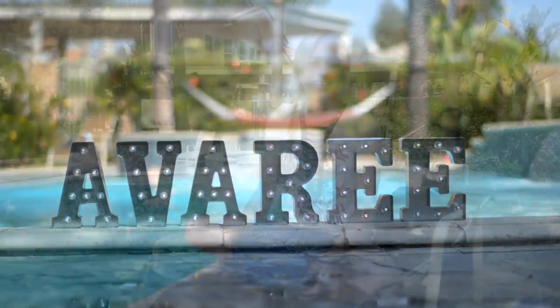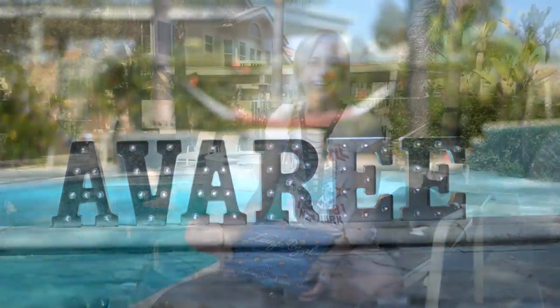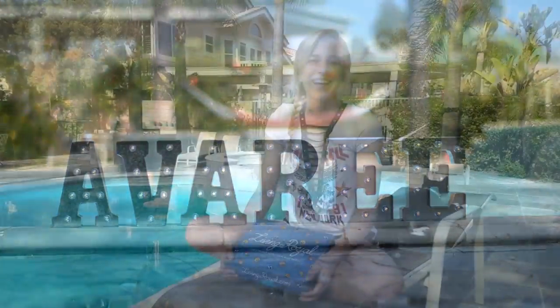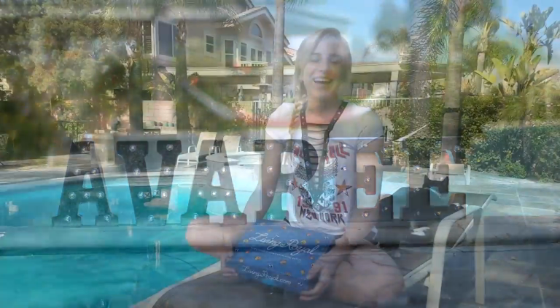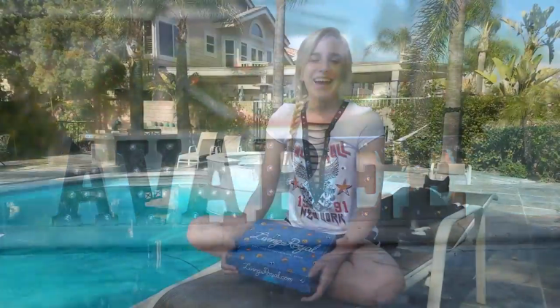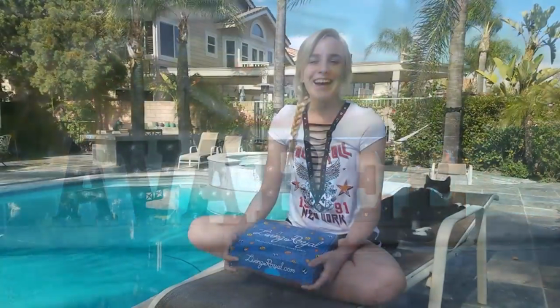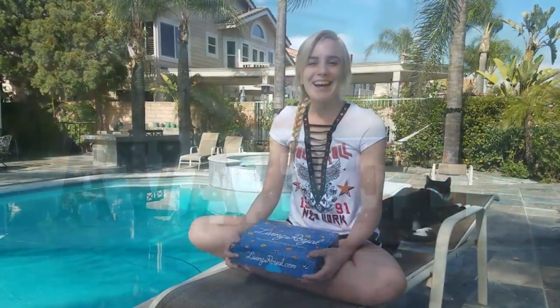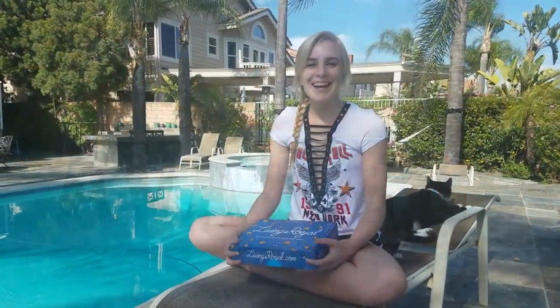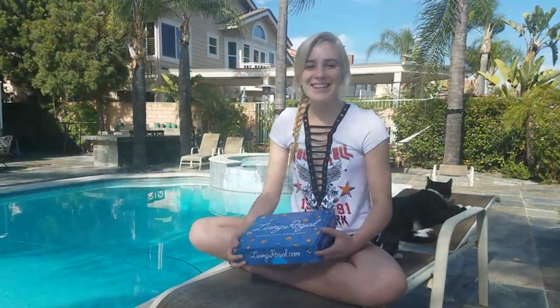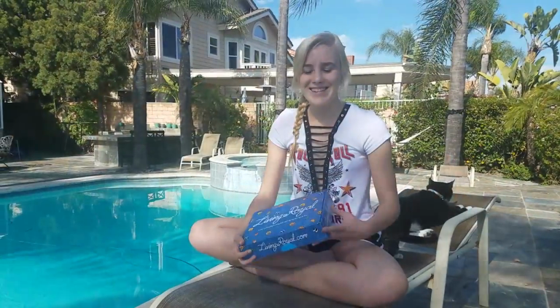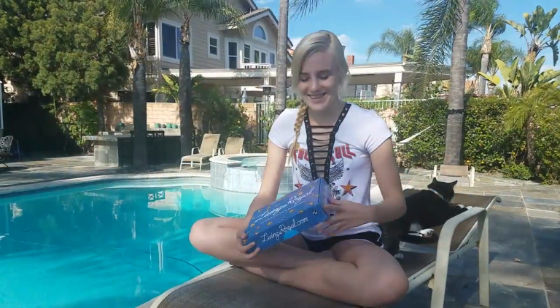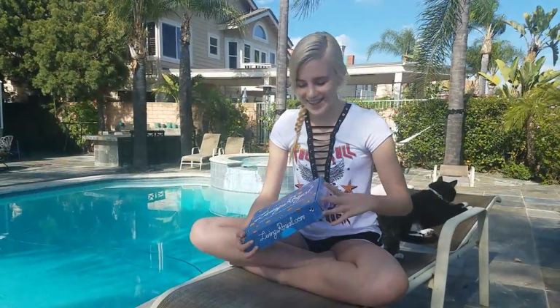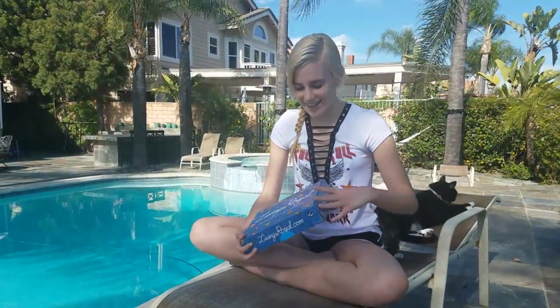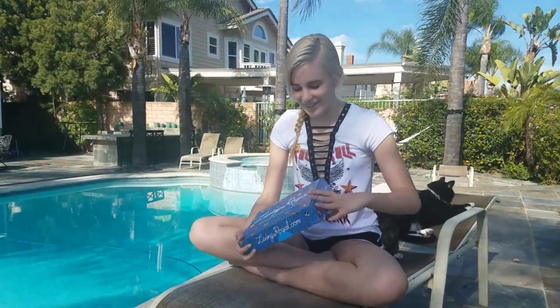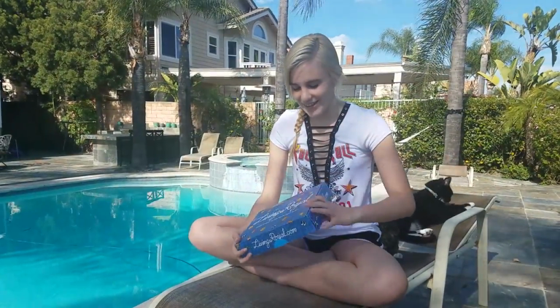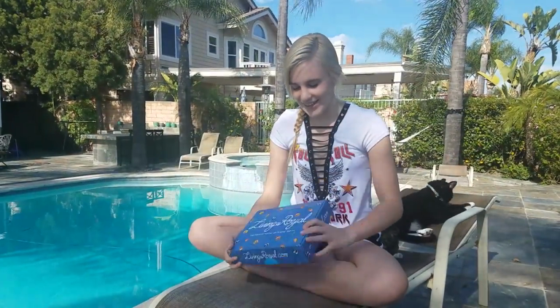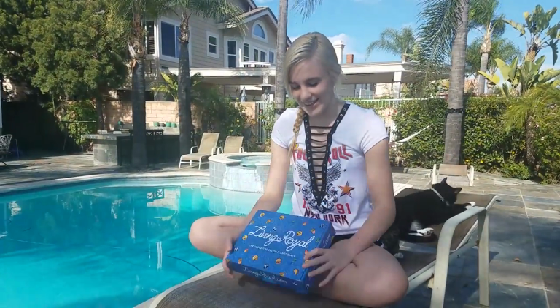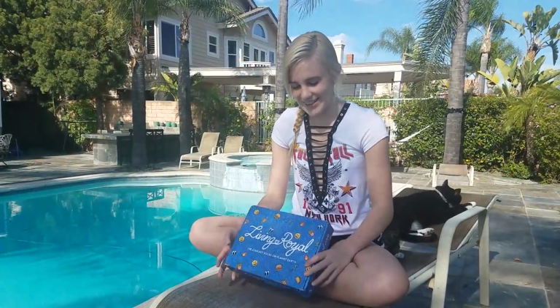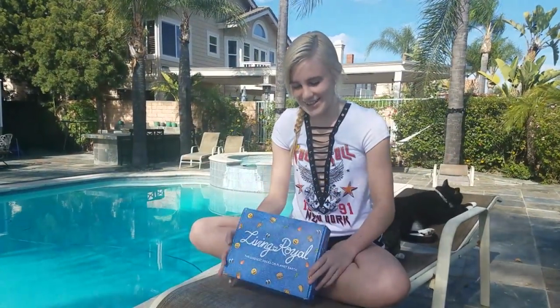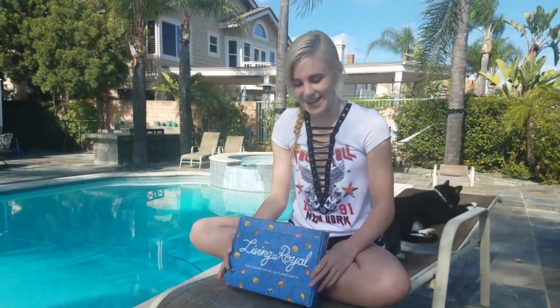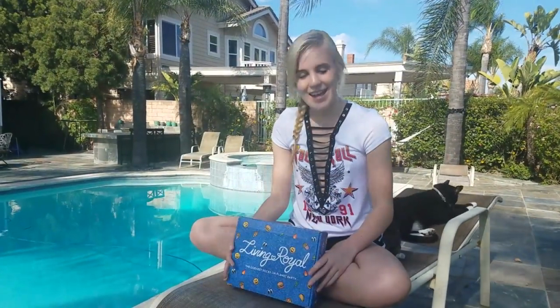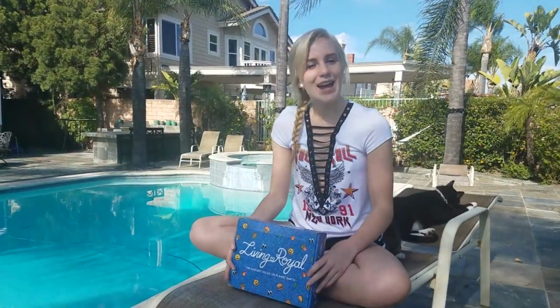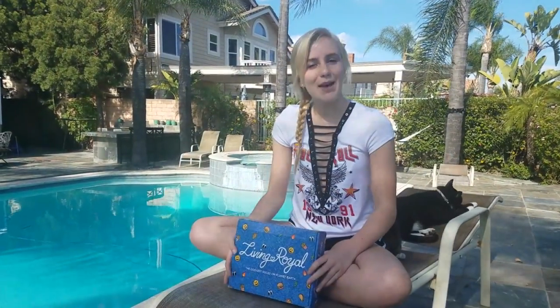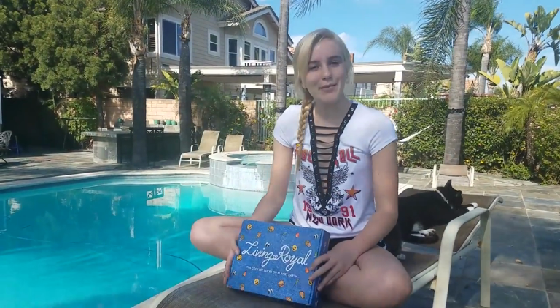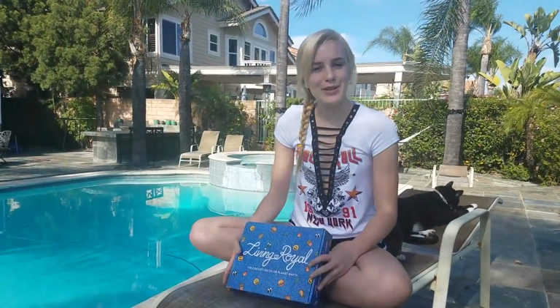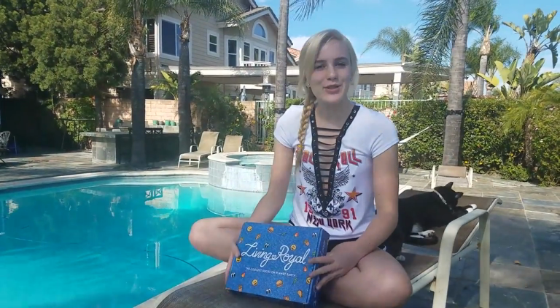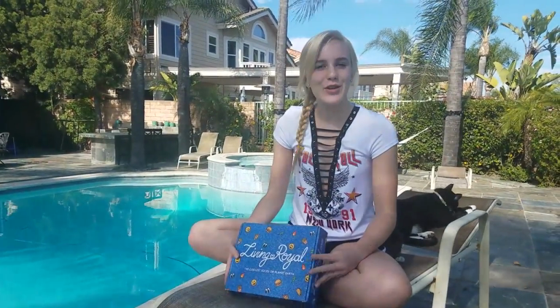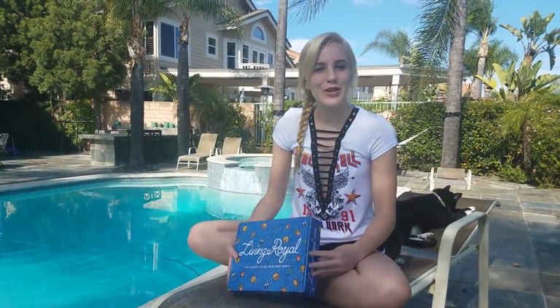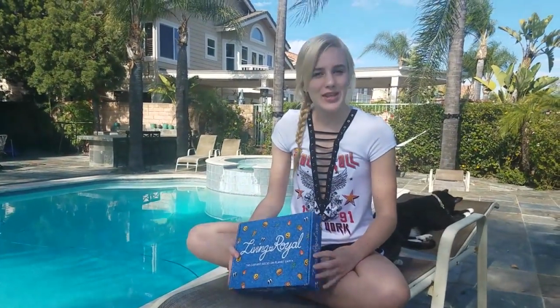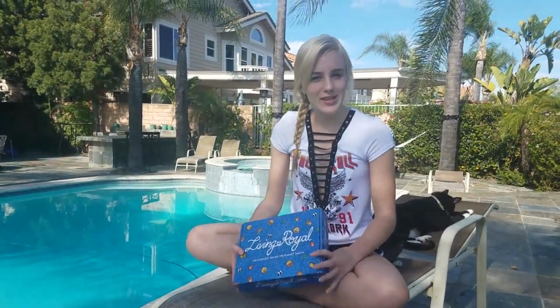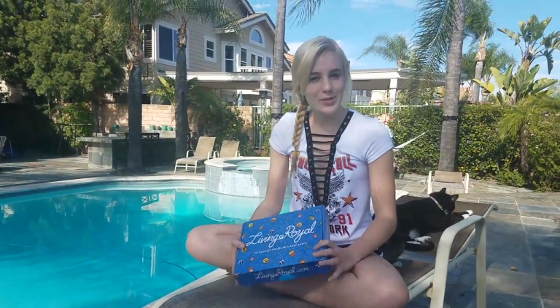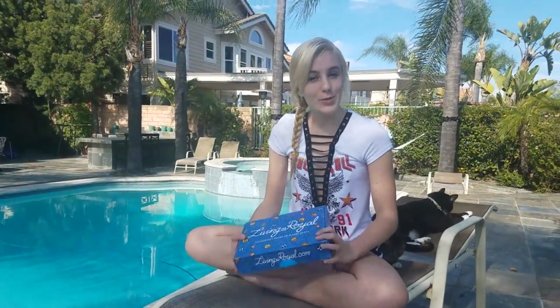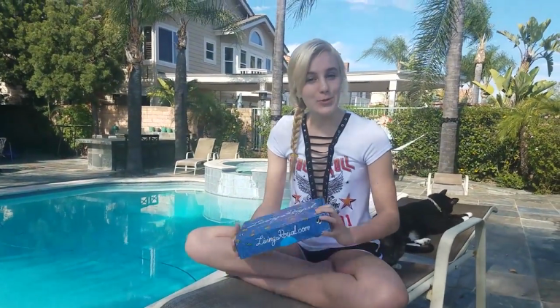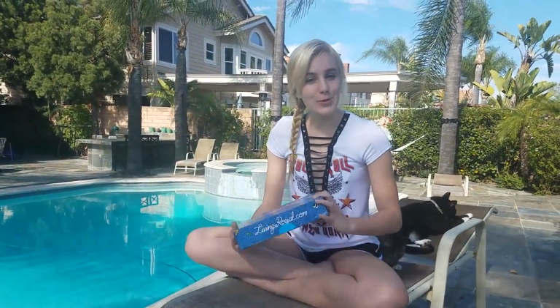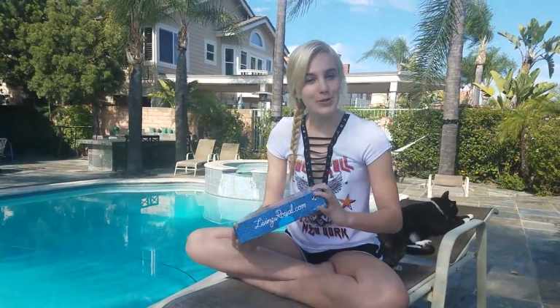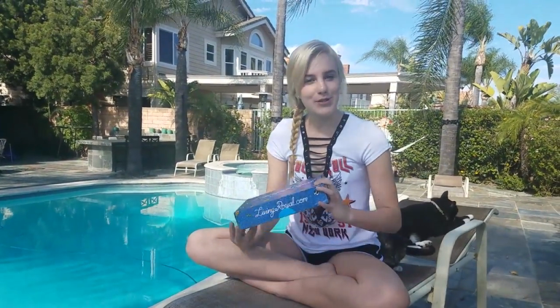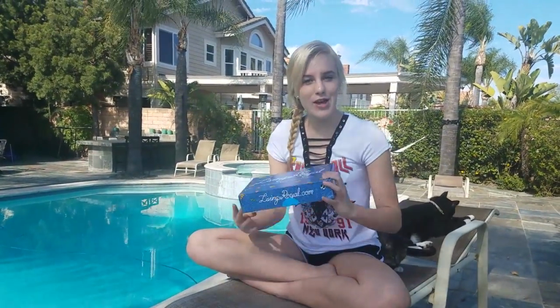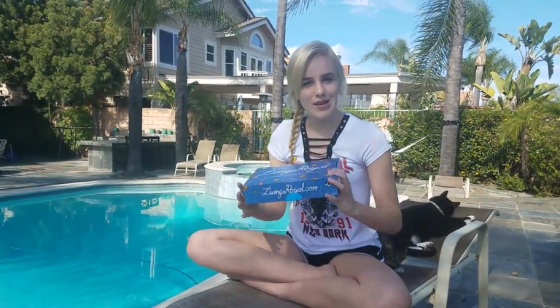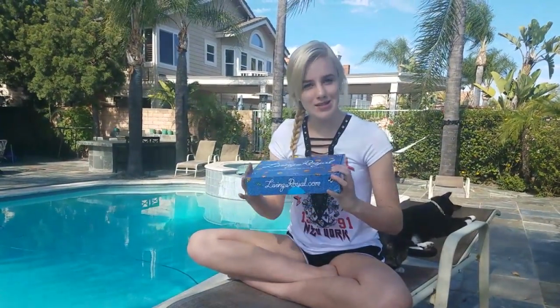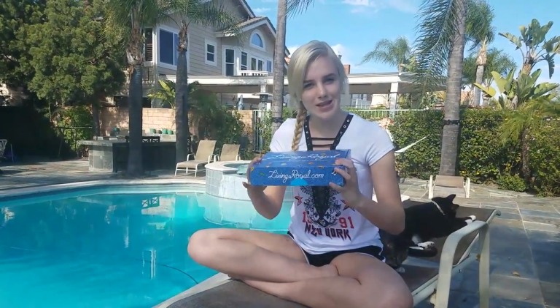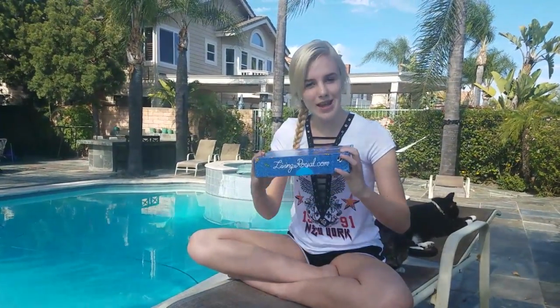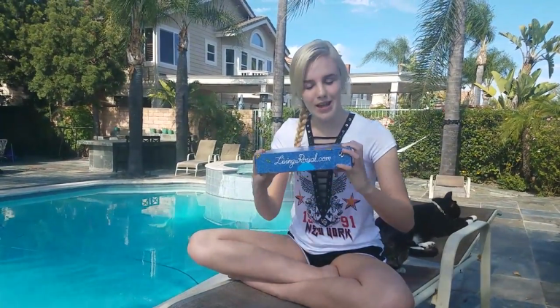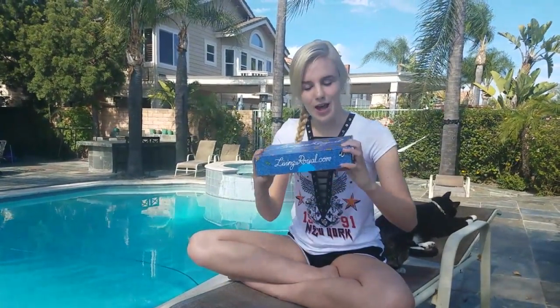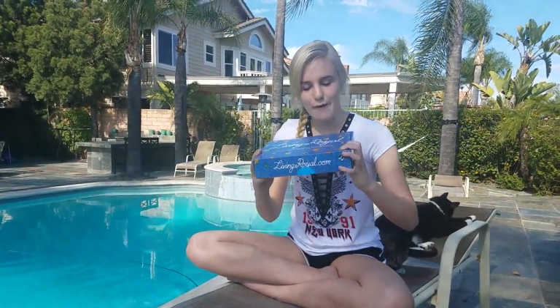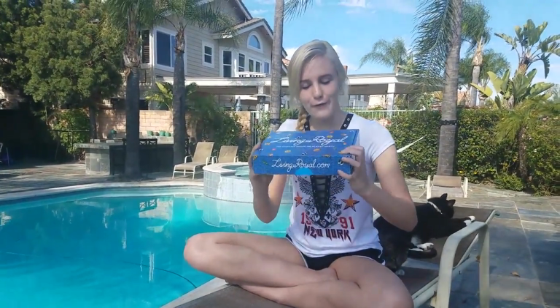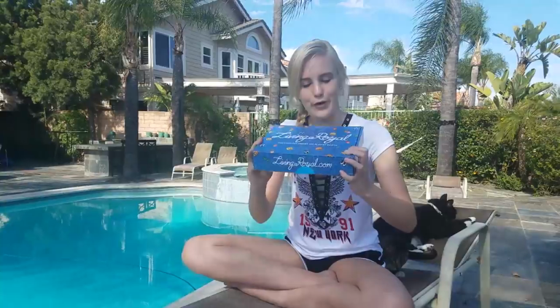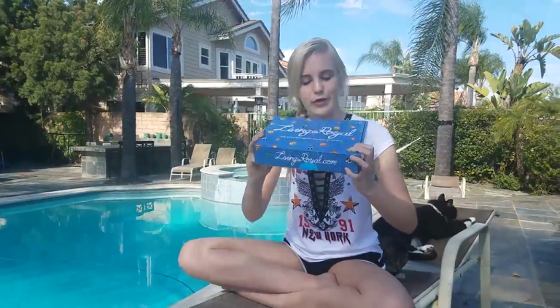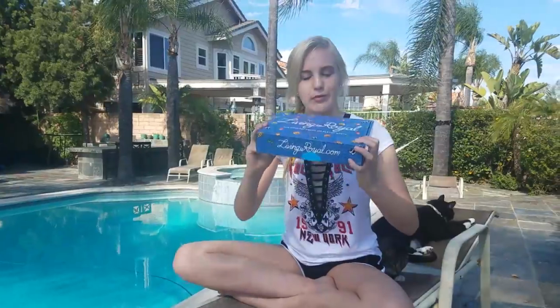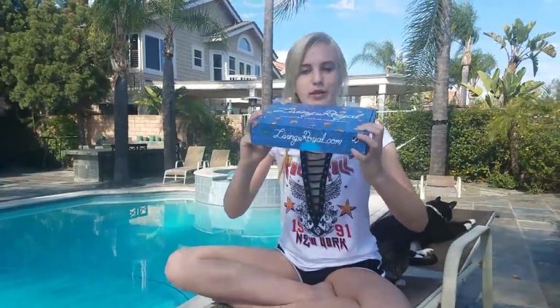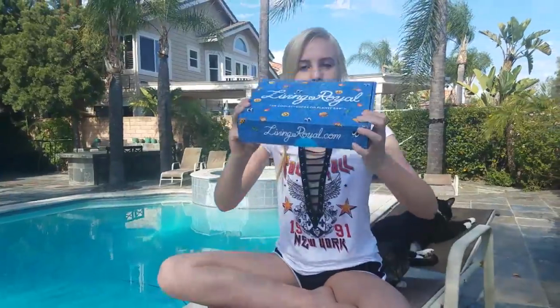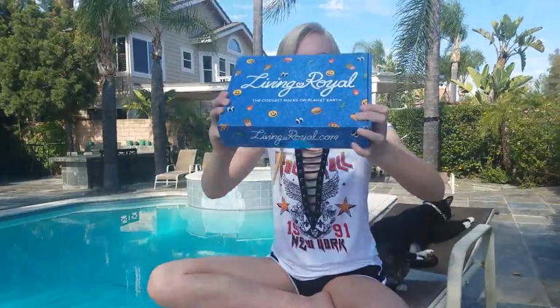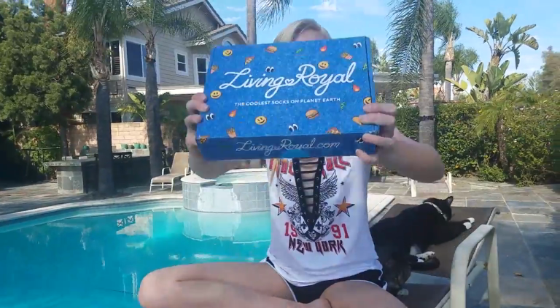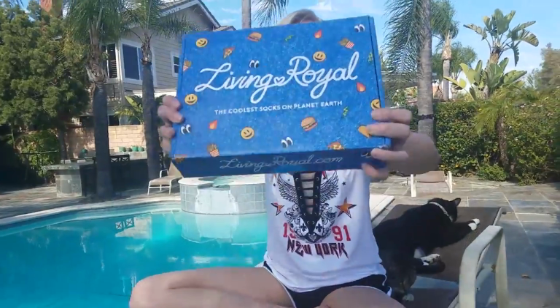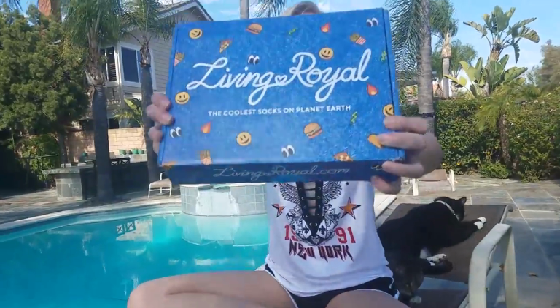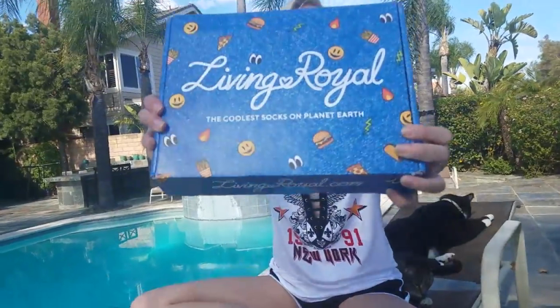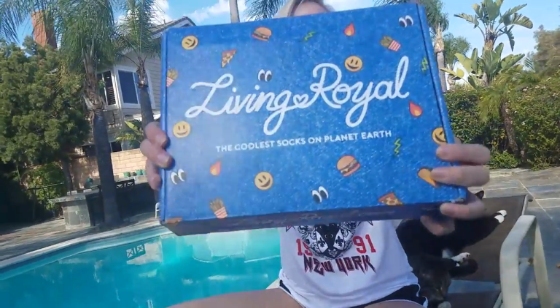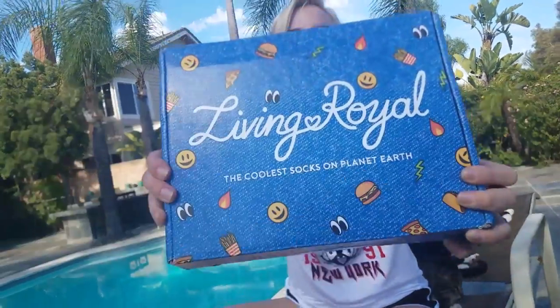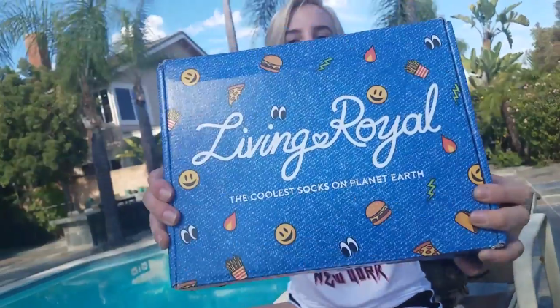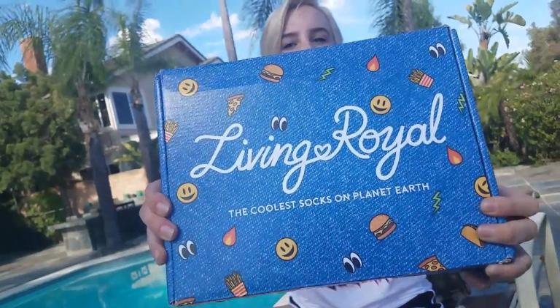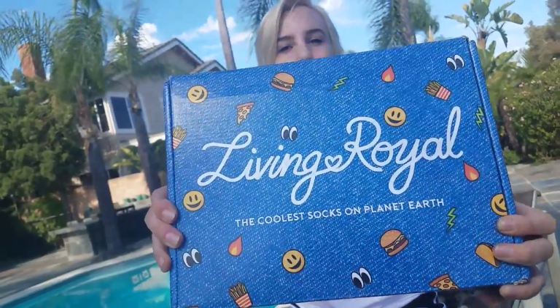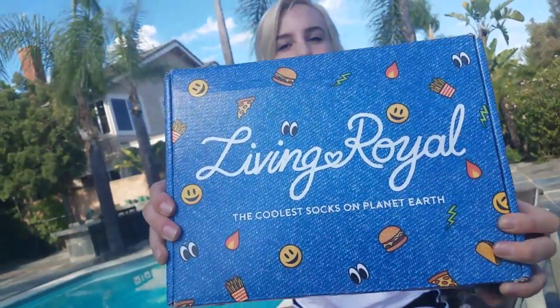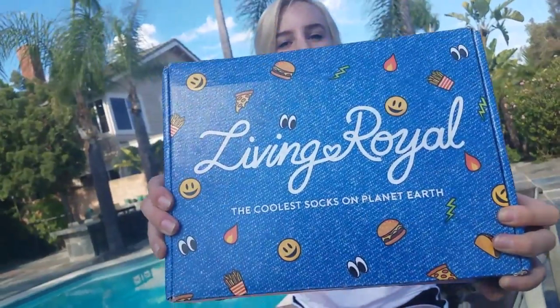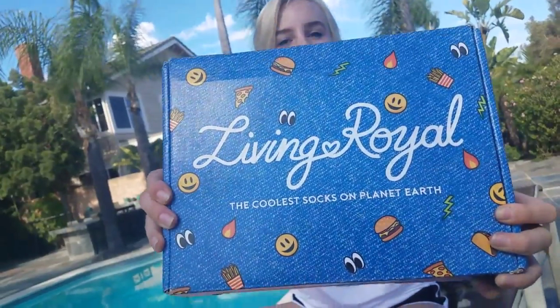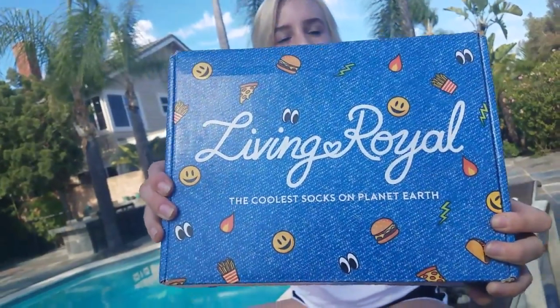Hey guys, it's Avery and today I'm going to show you these cool socks that I got from Living Royal.